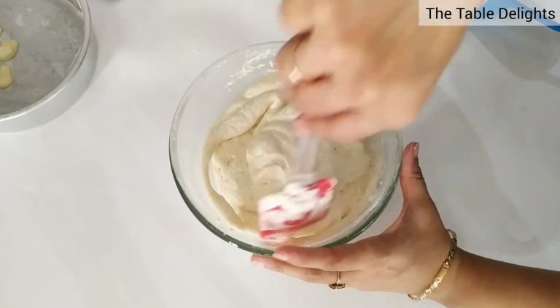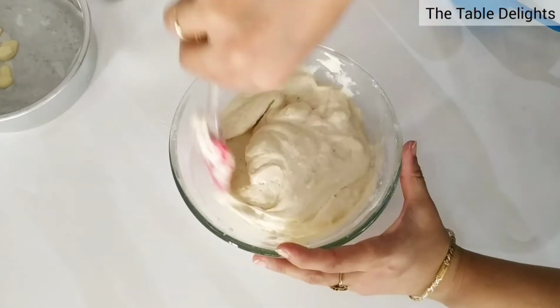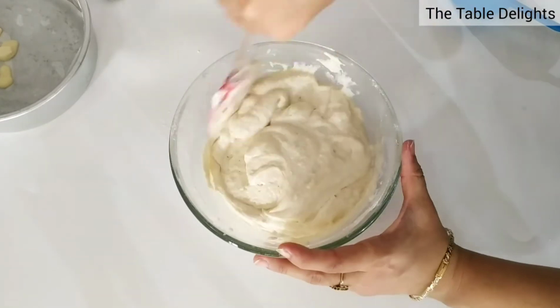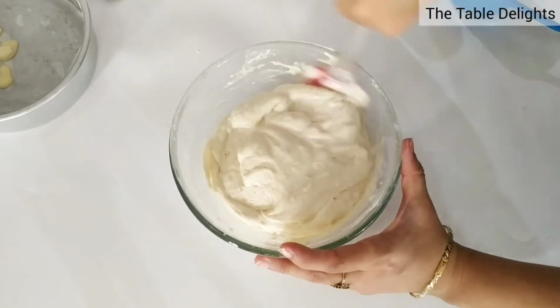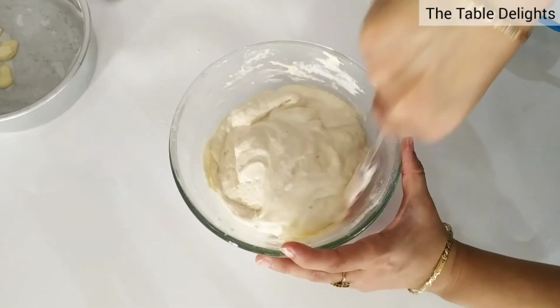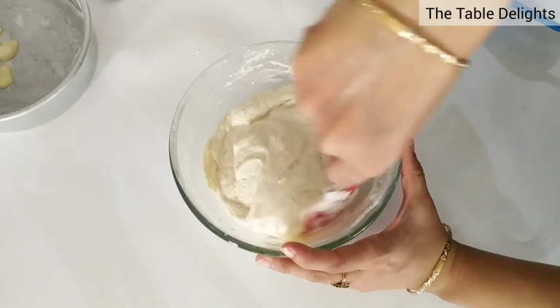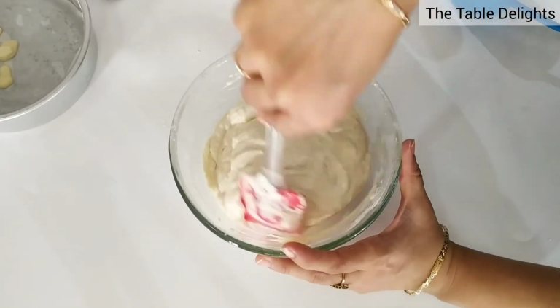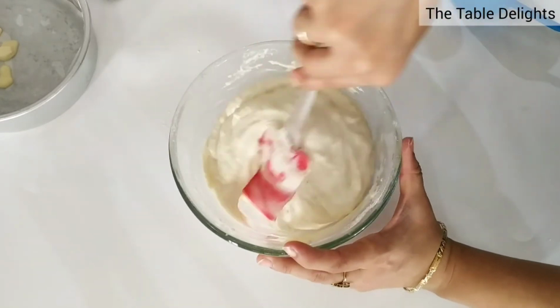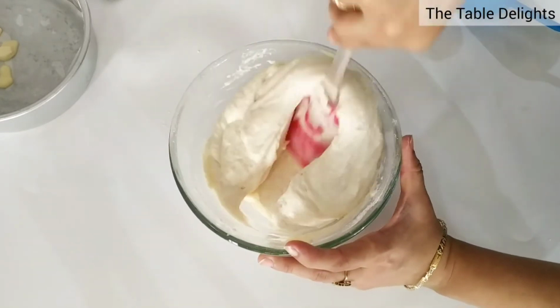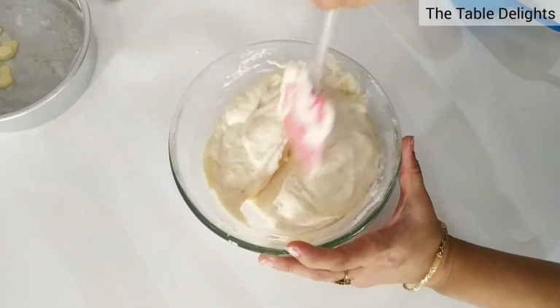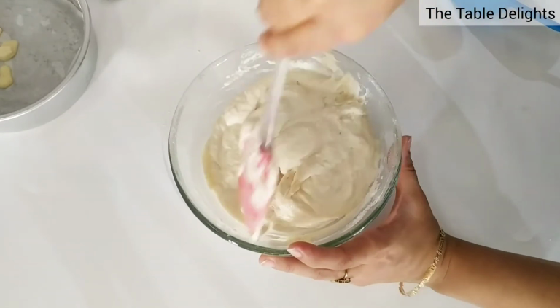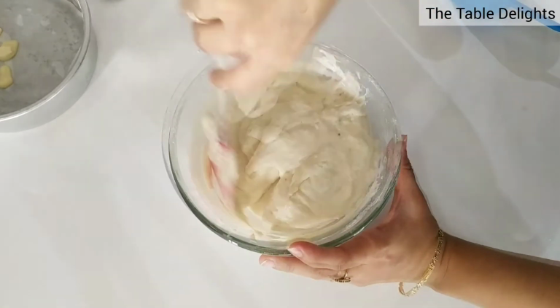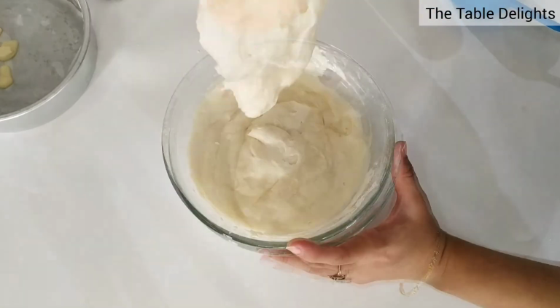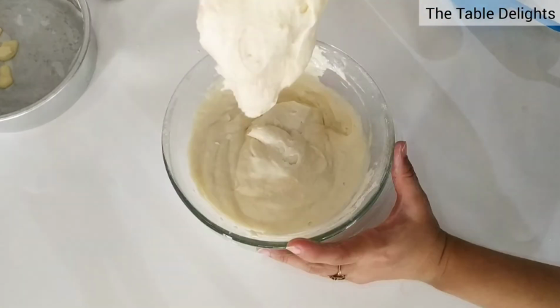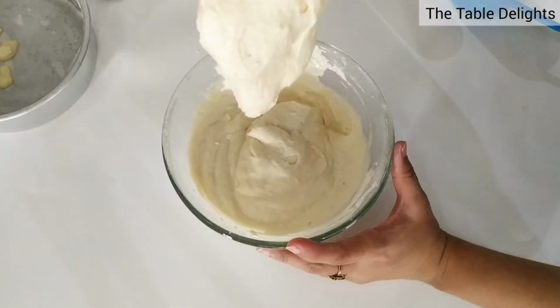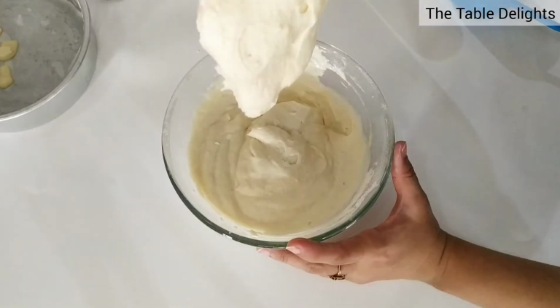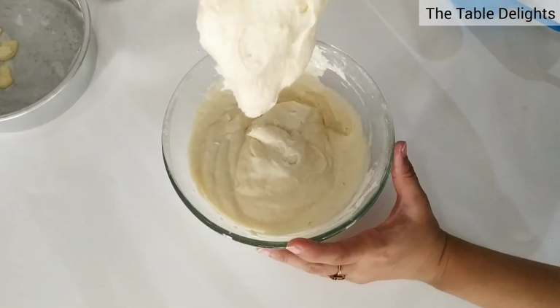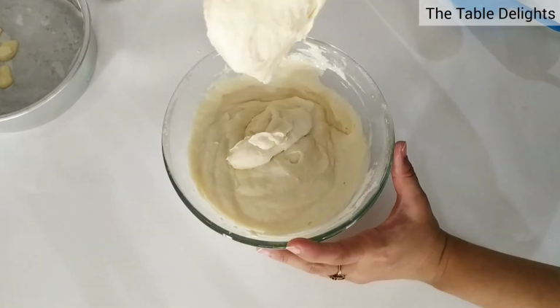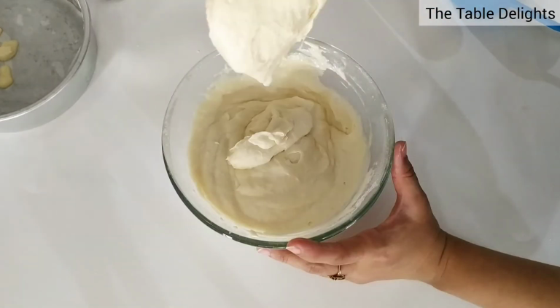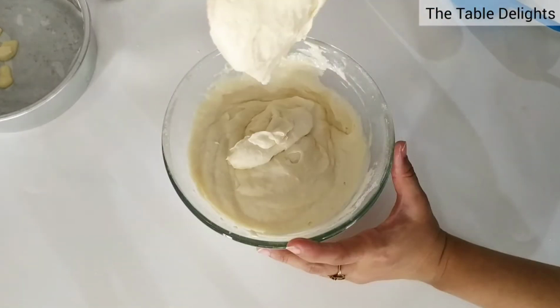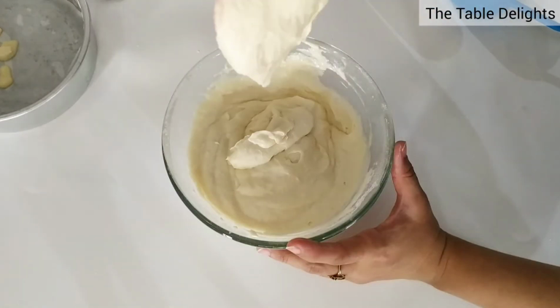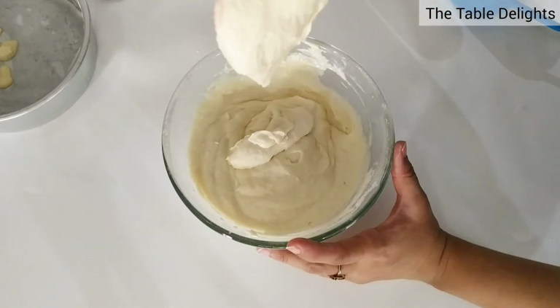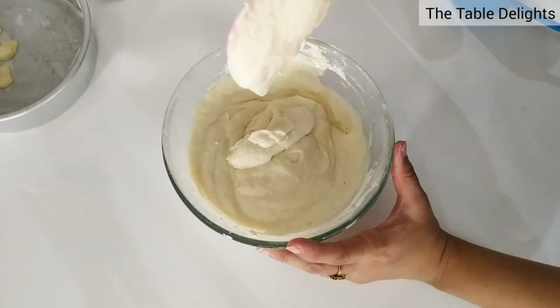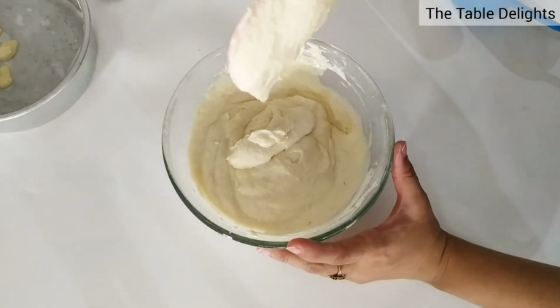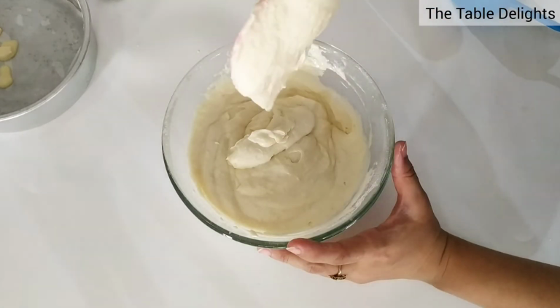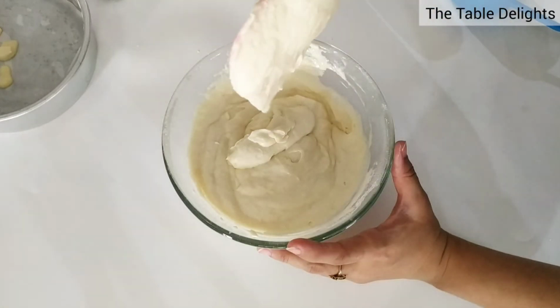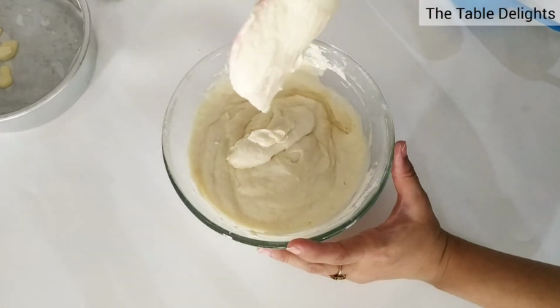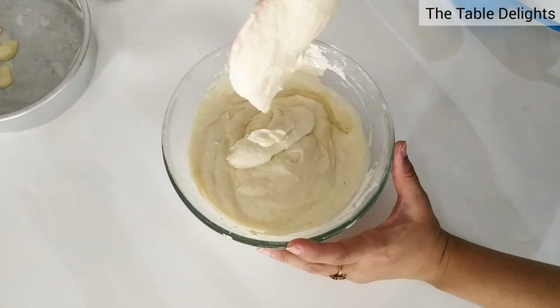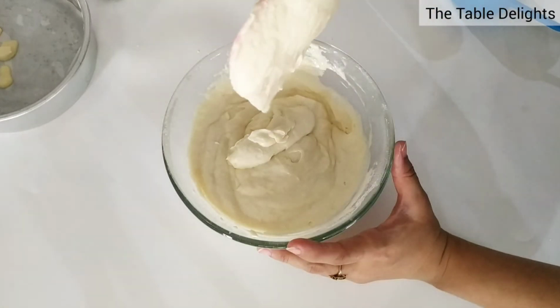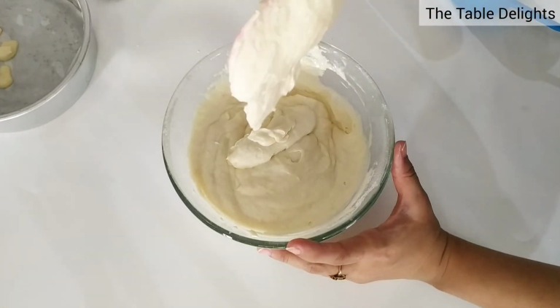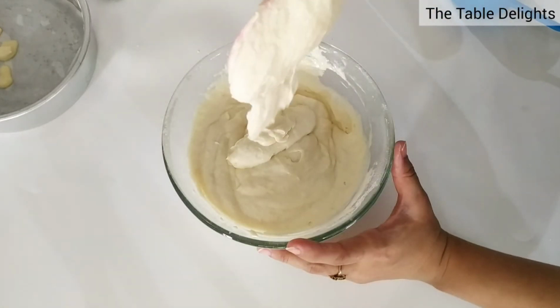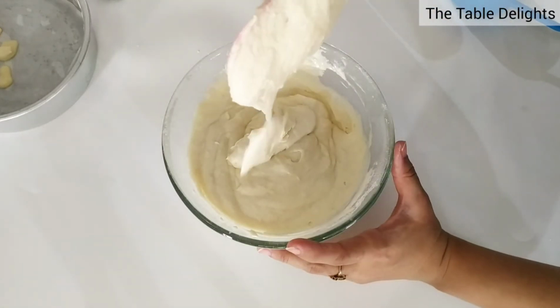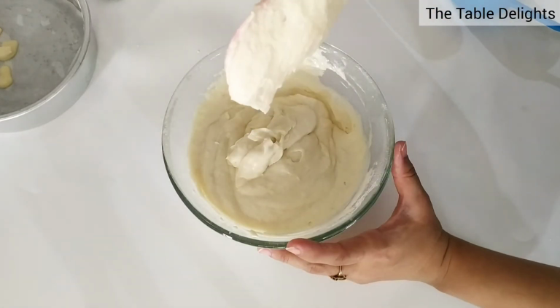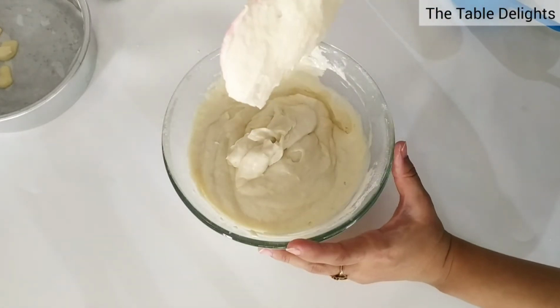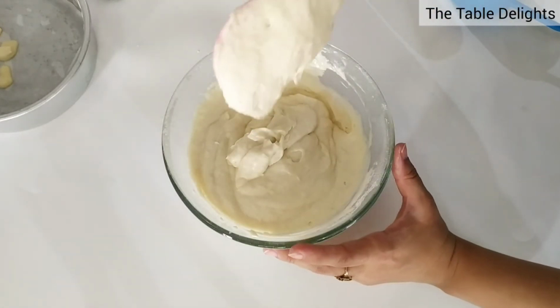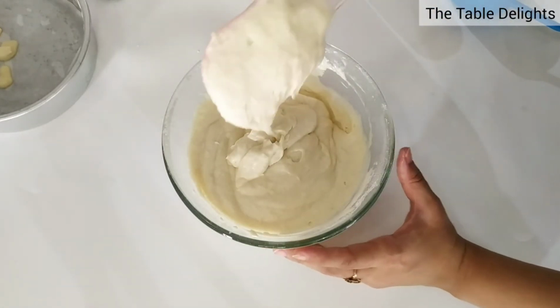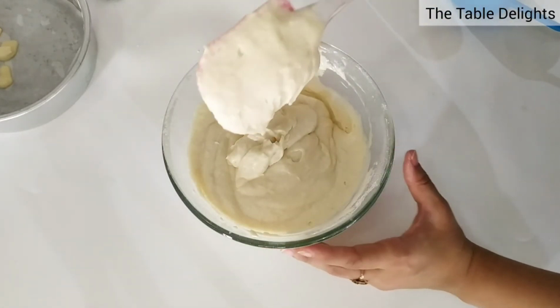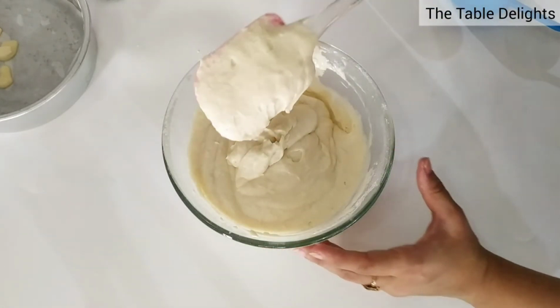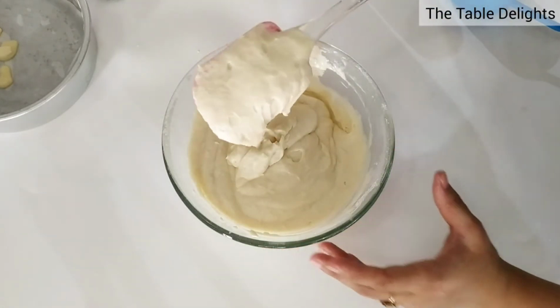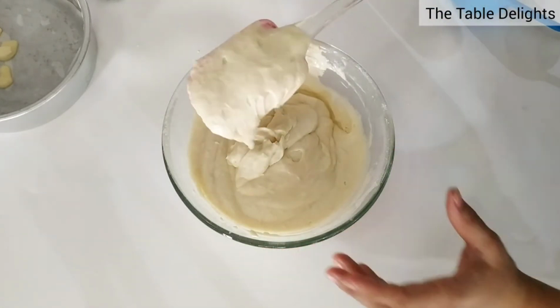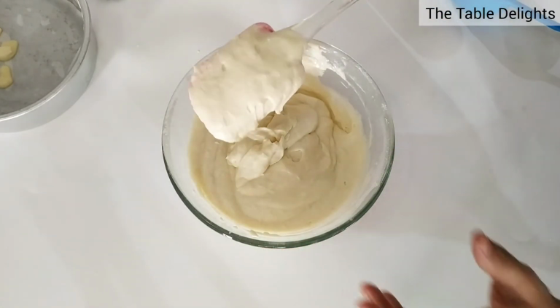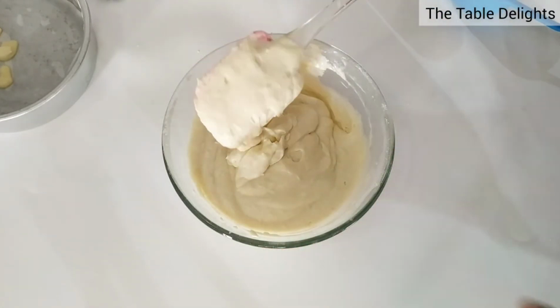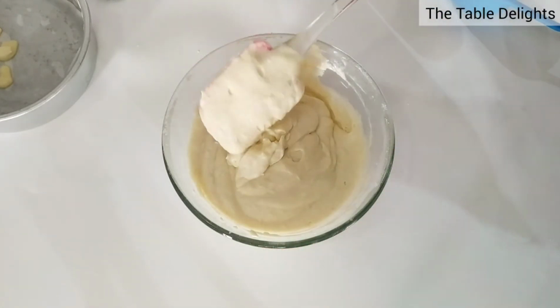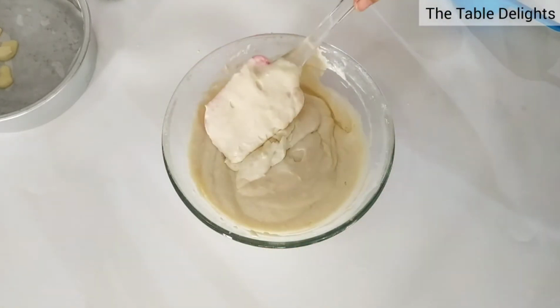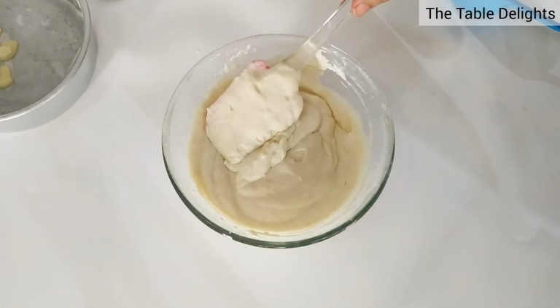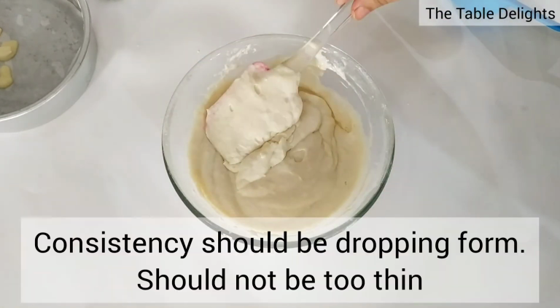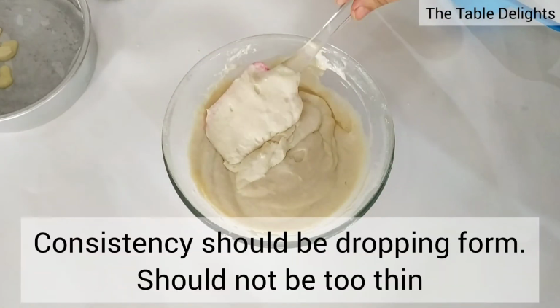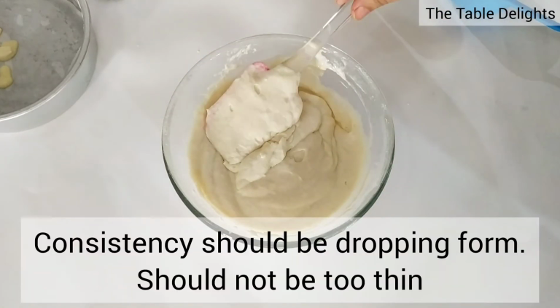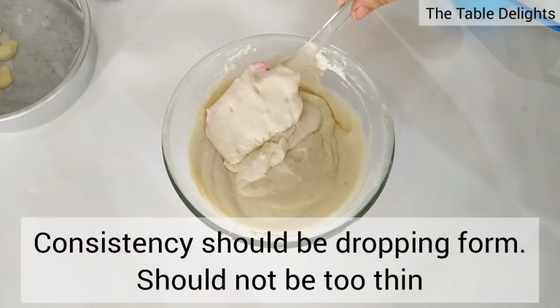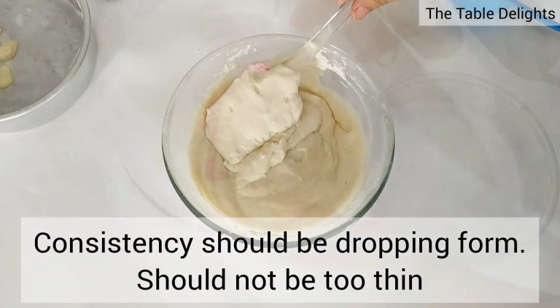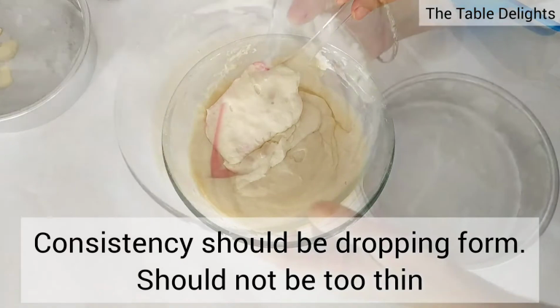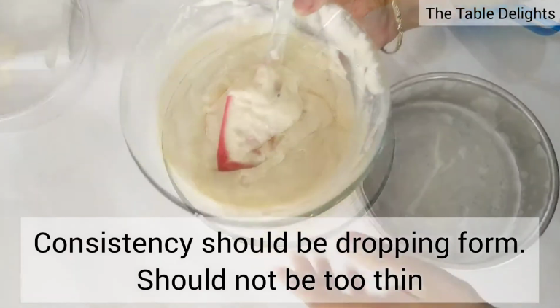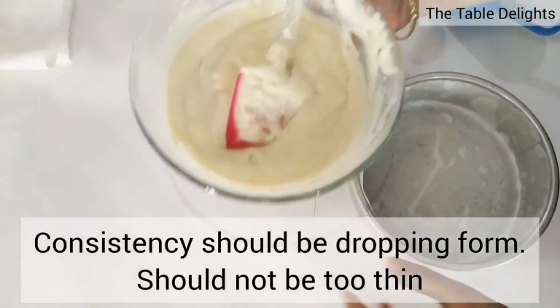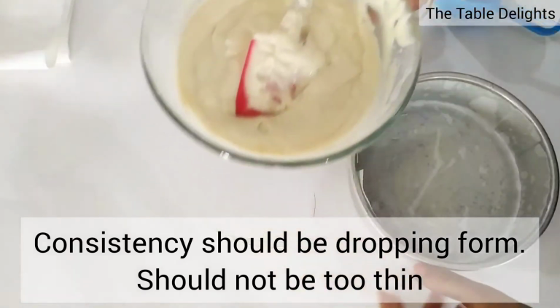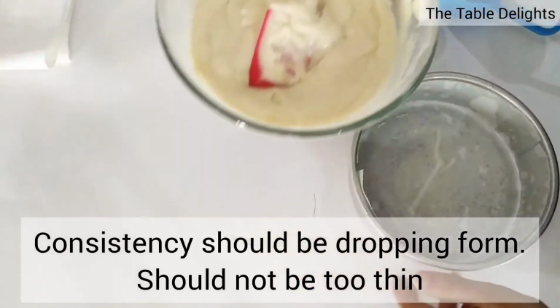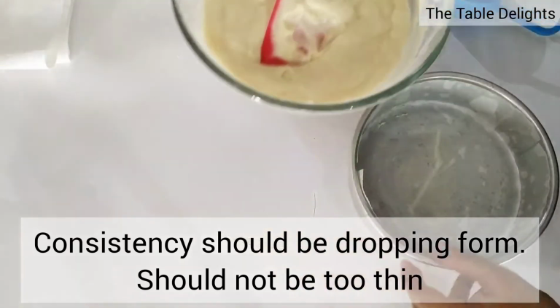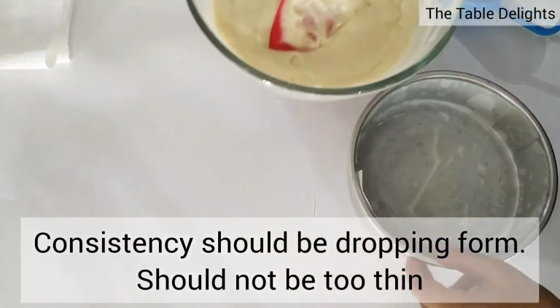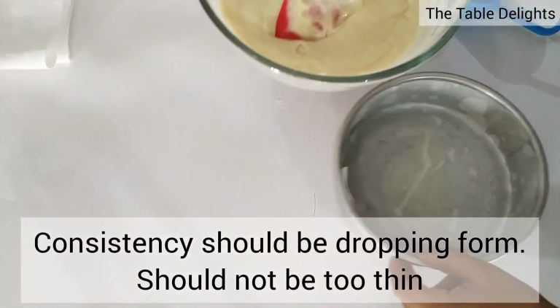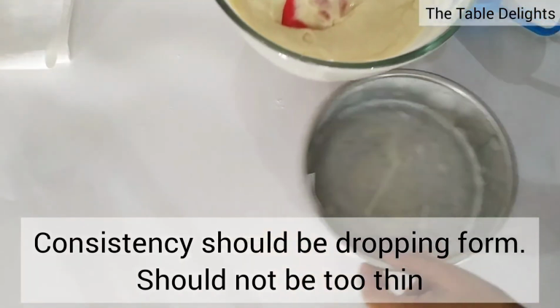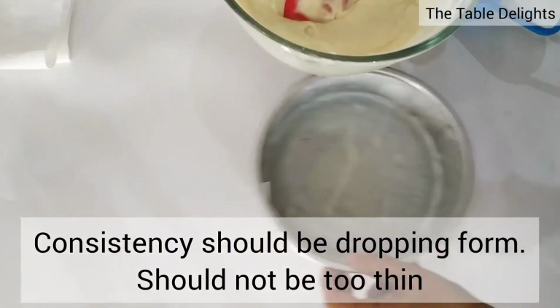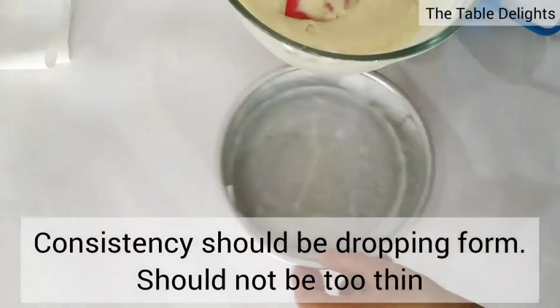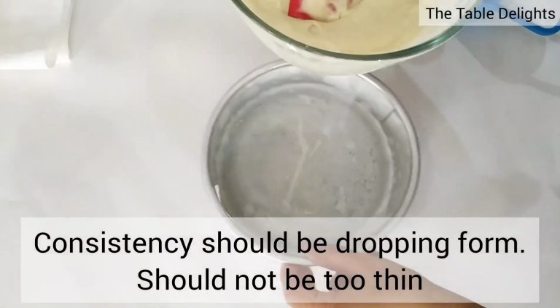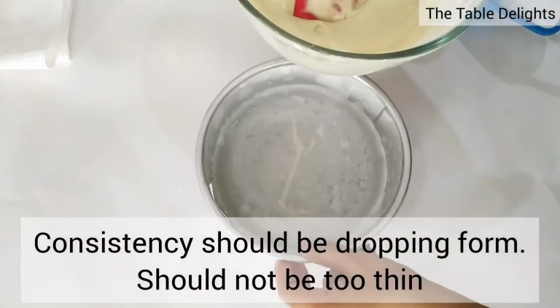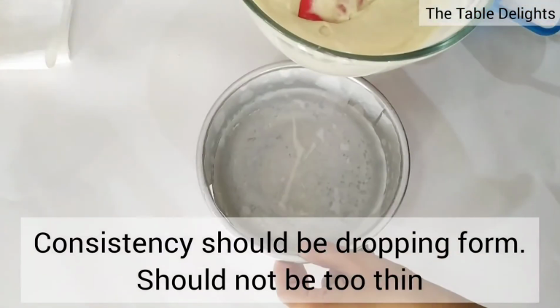Now you can see the consistency of the batter — it is in a dropping form. It should not be too wet.